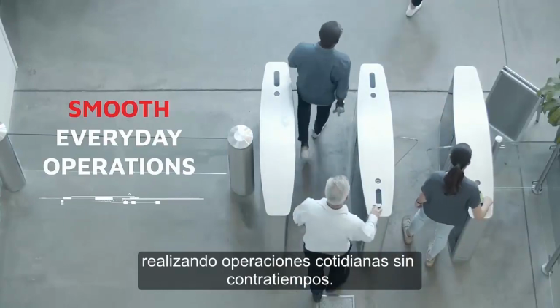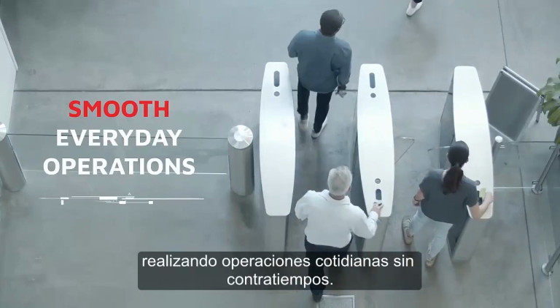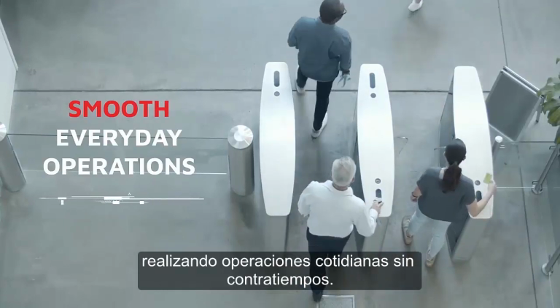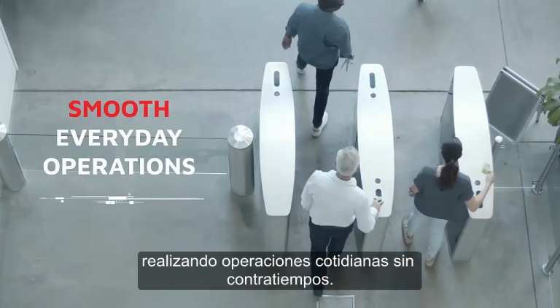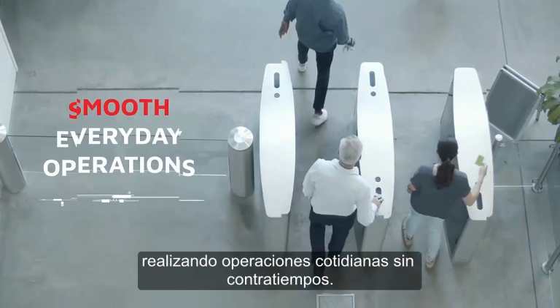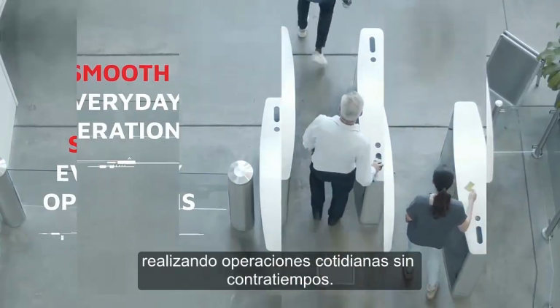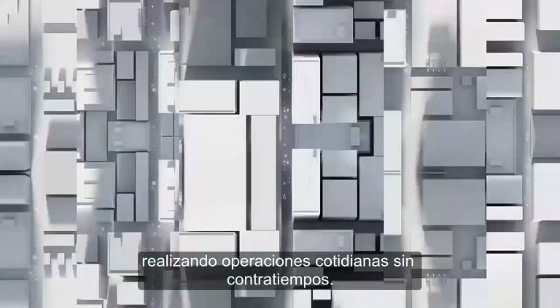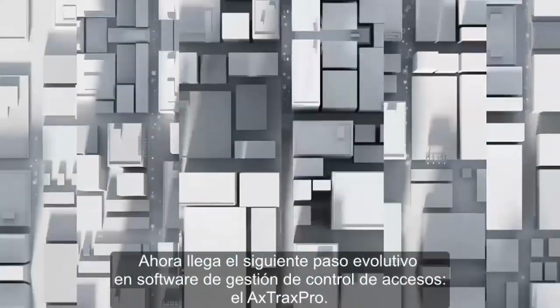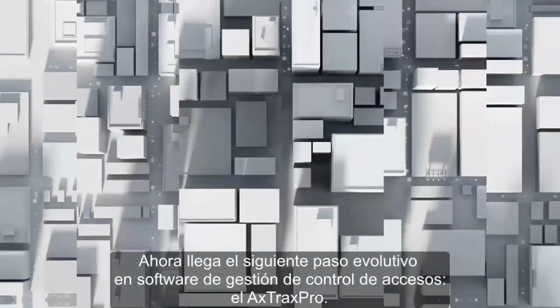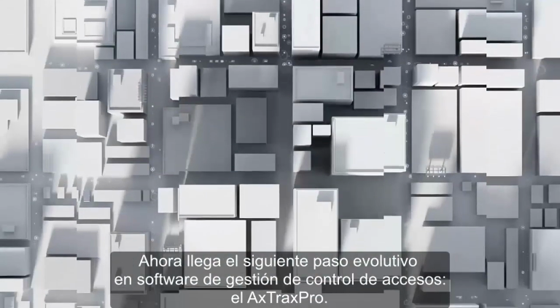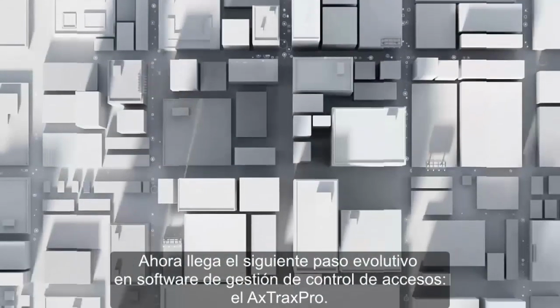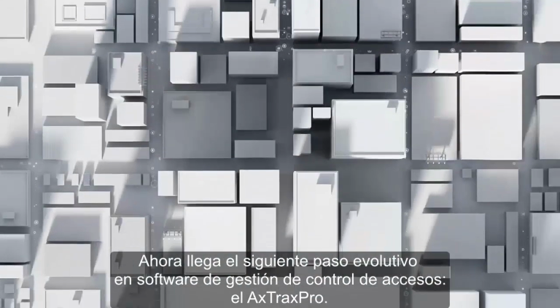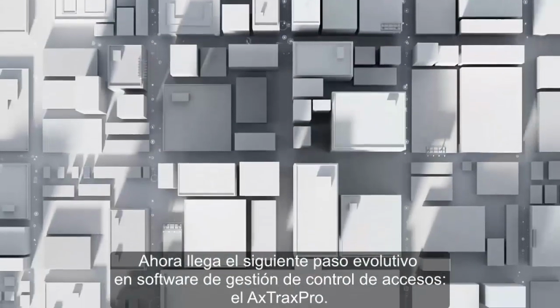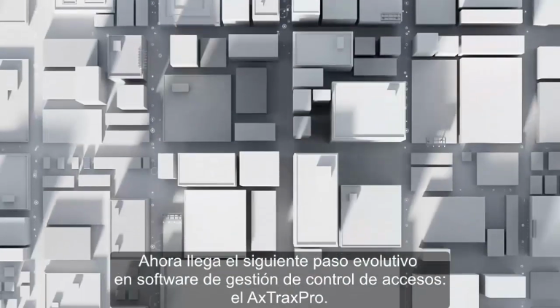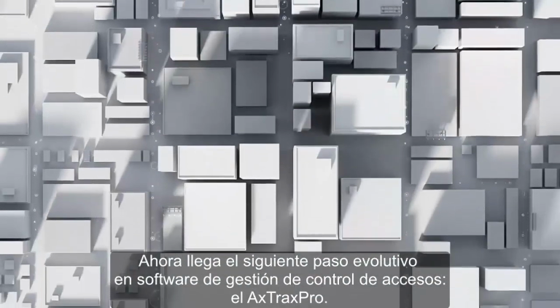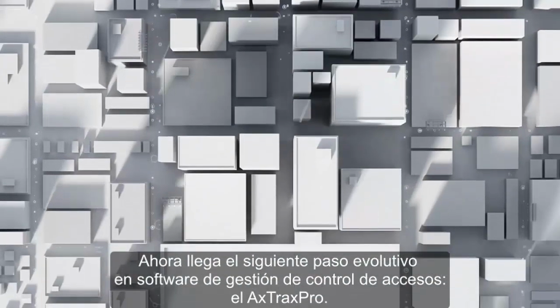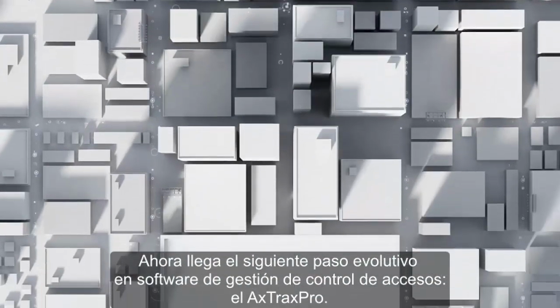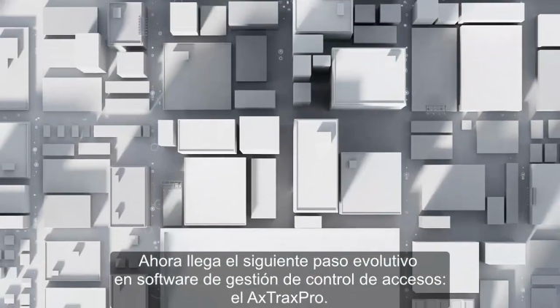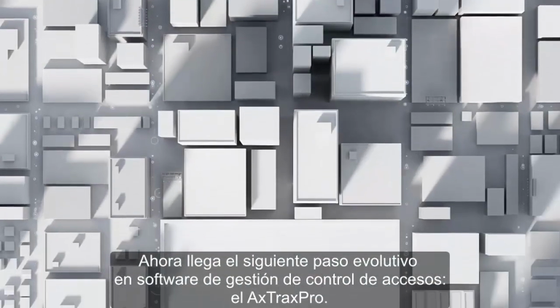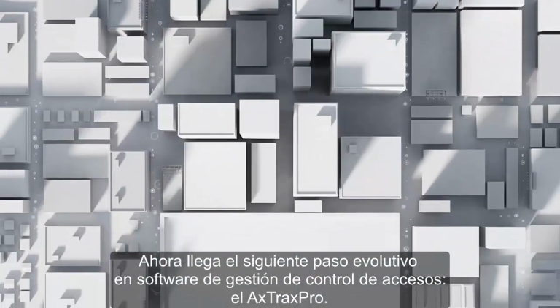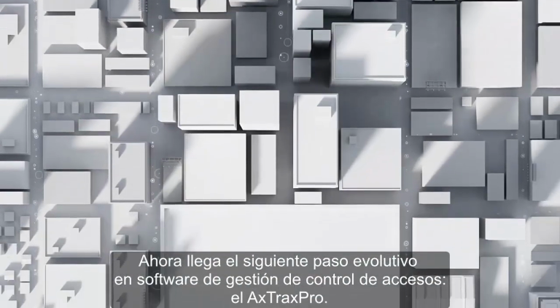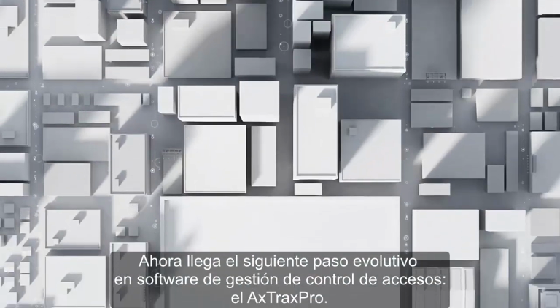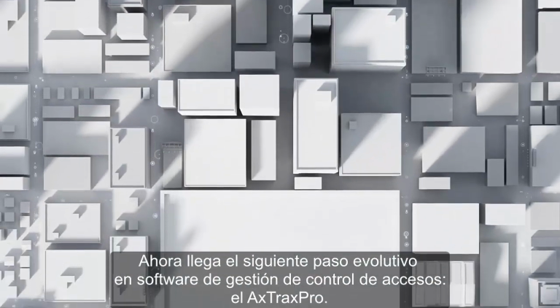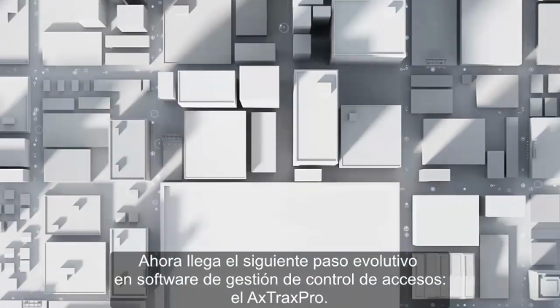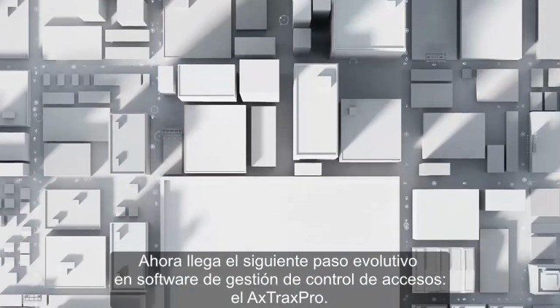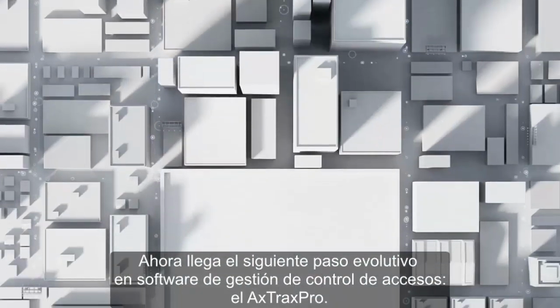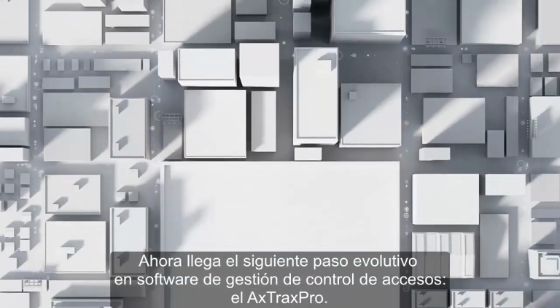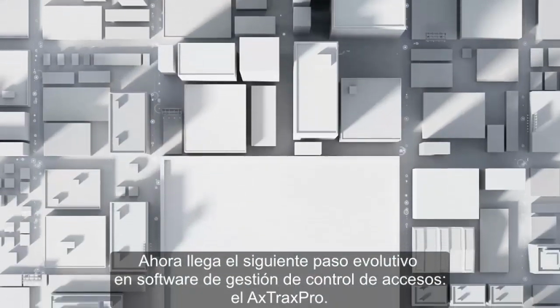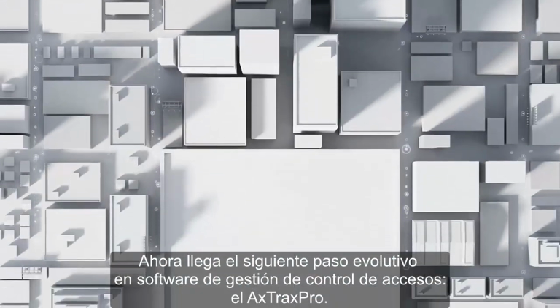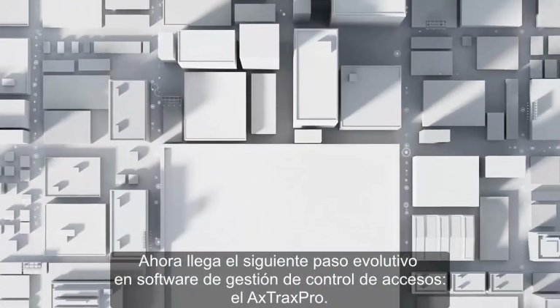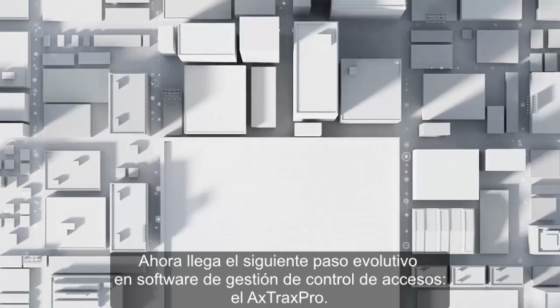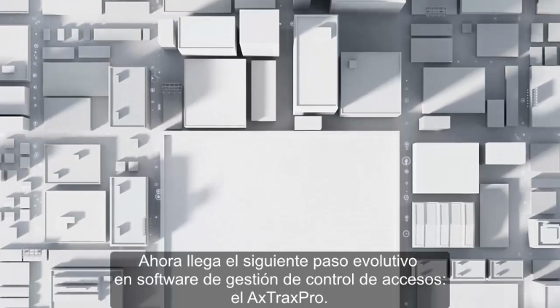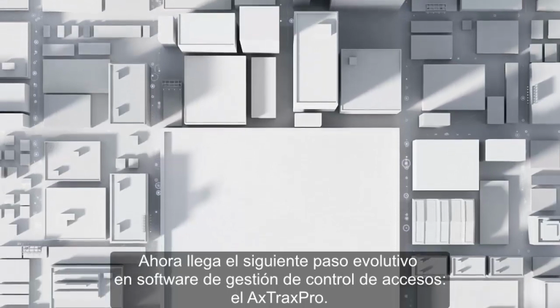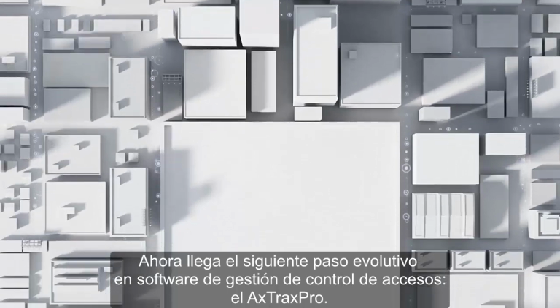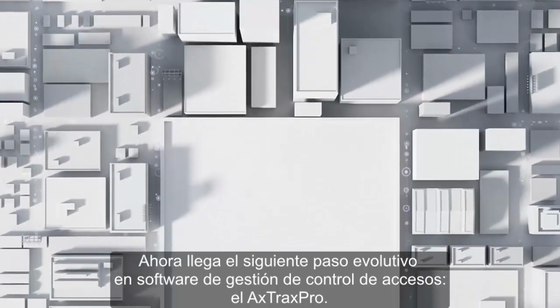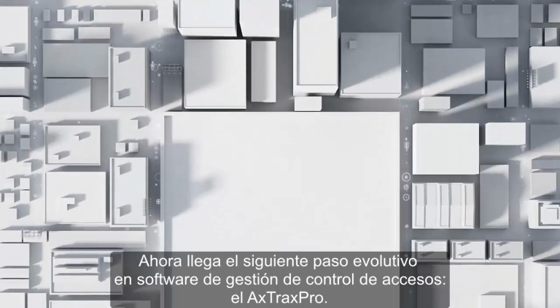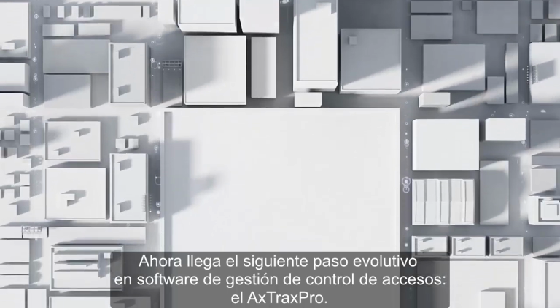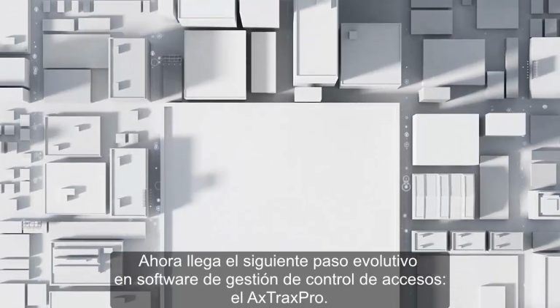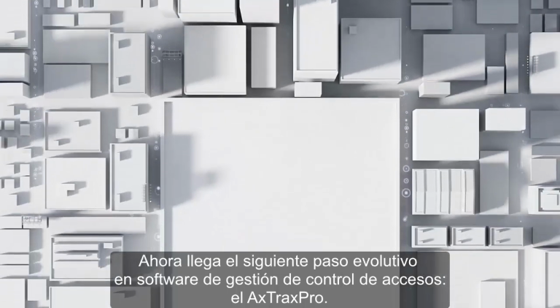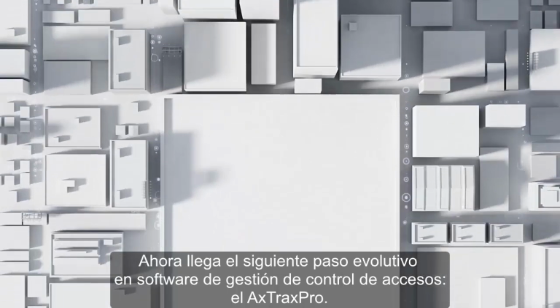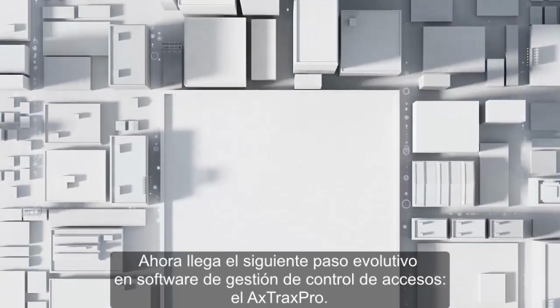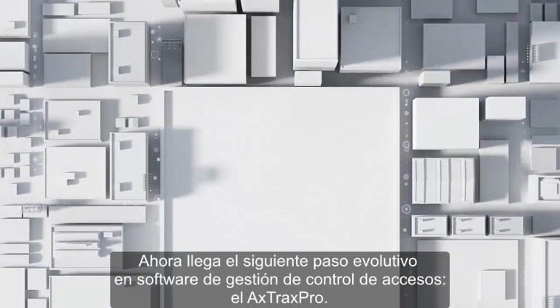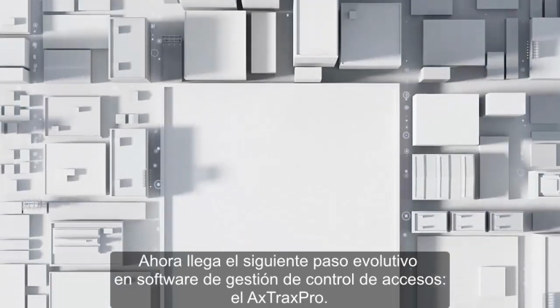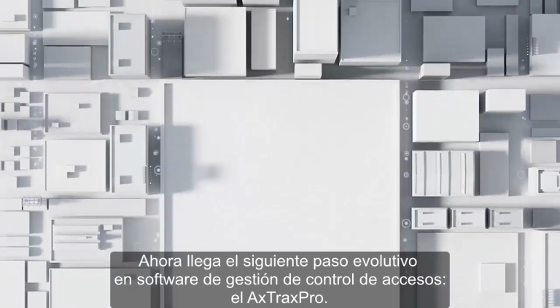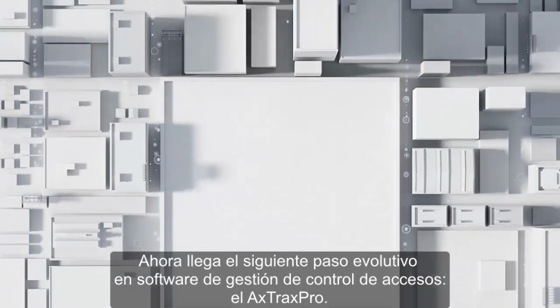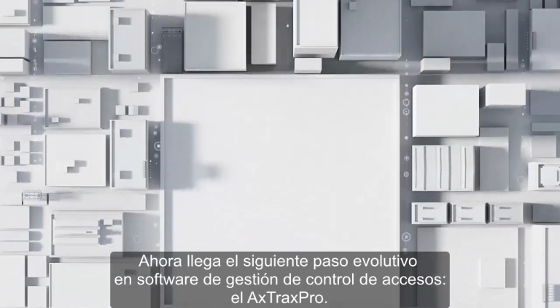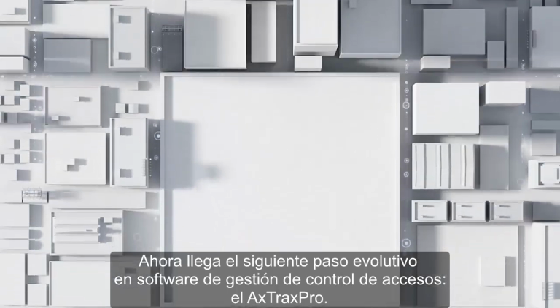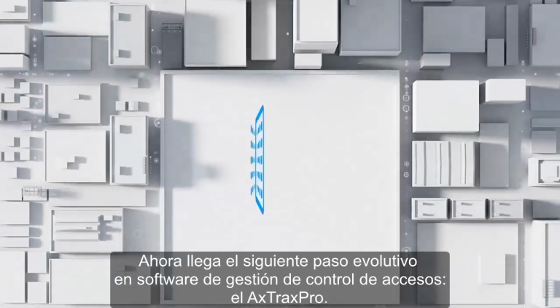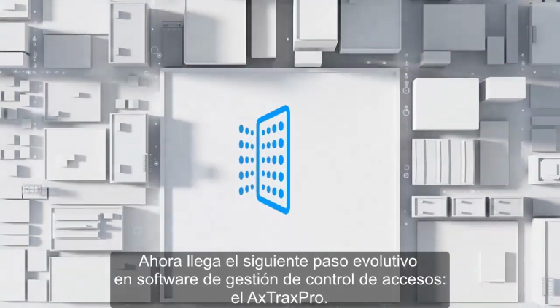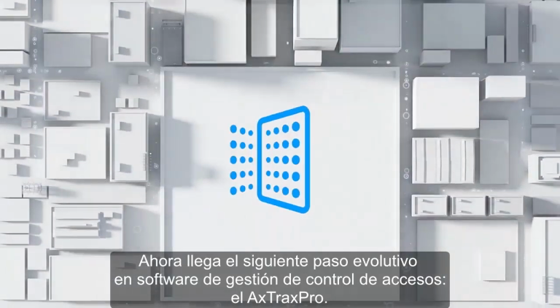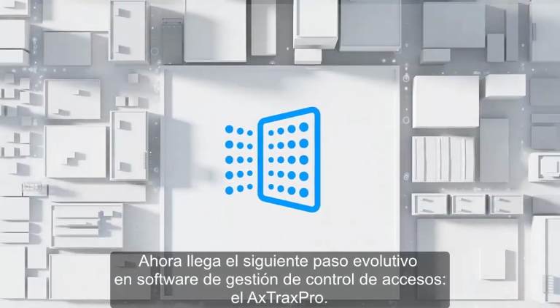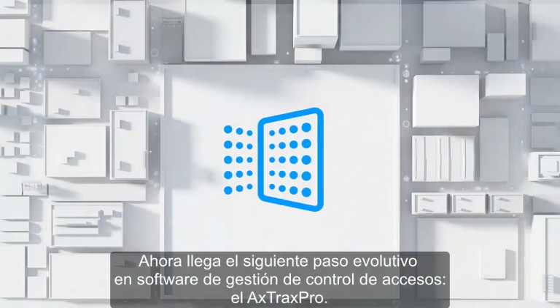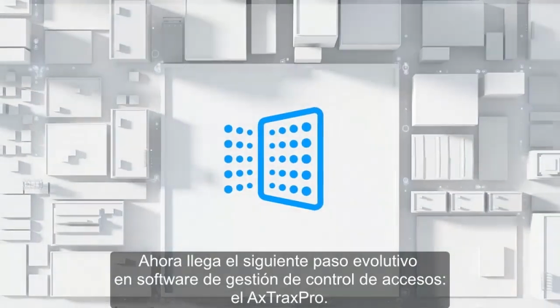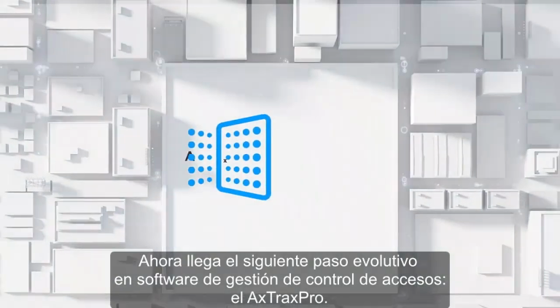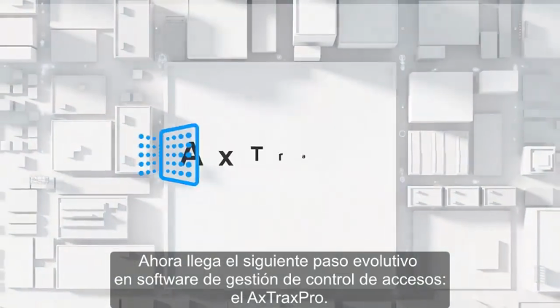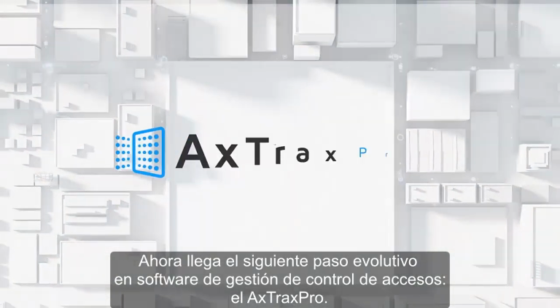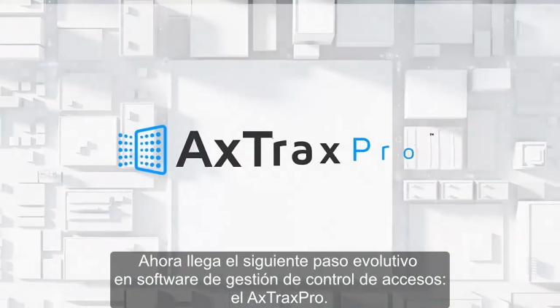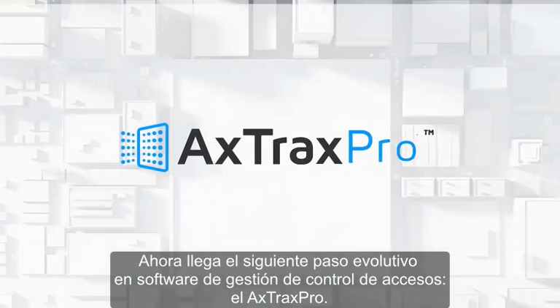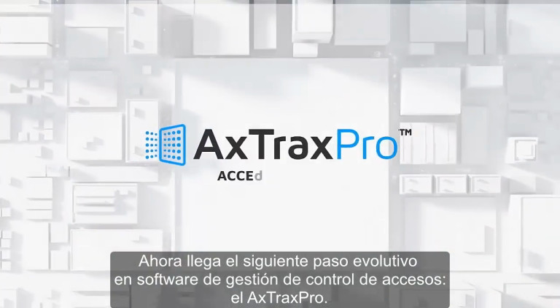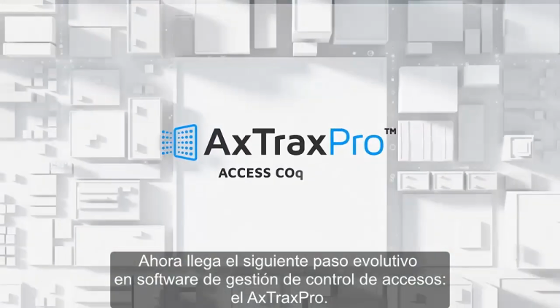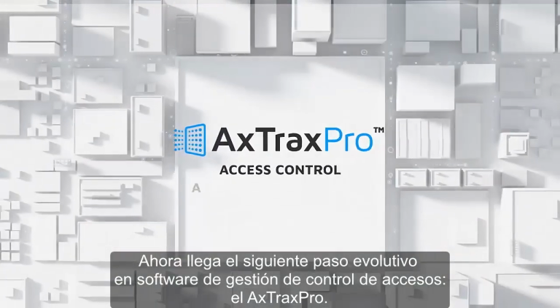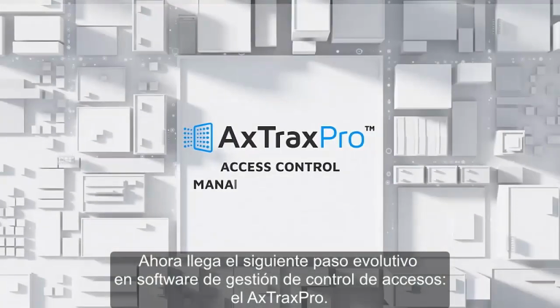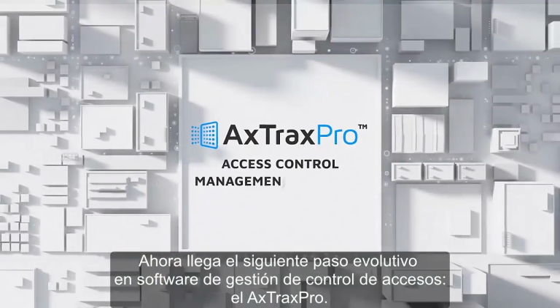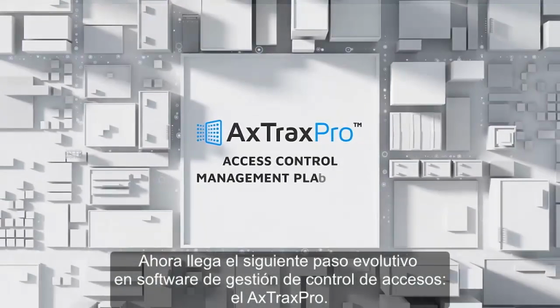Now comes the next evolutionary step in access control management software: the Axtrax Pro.